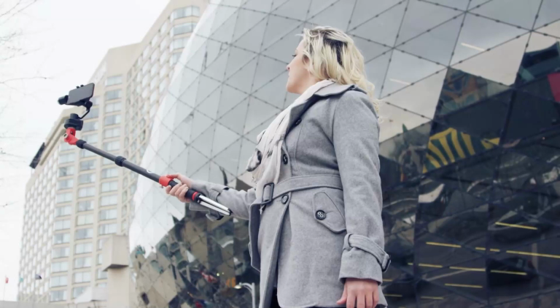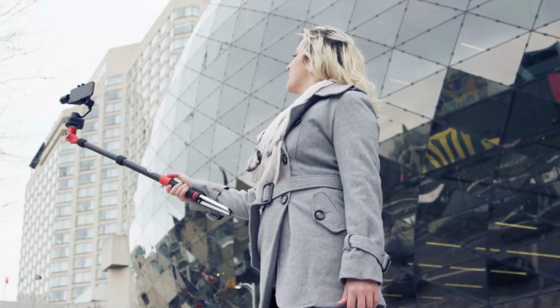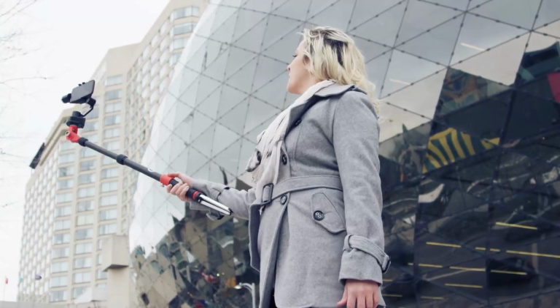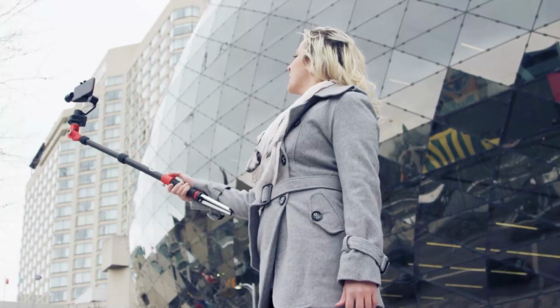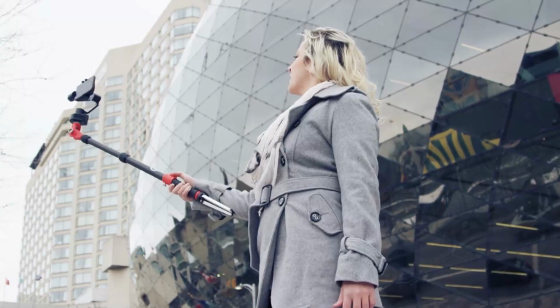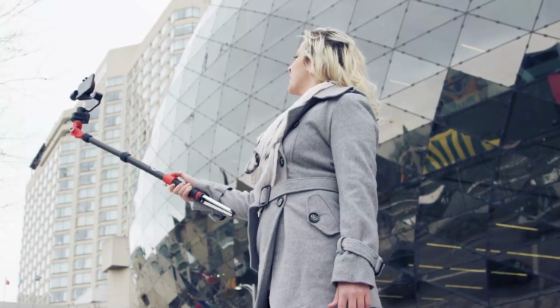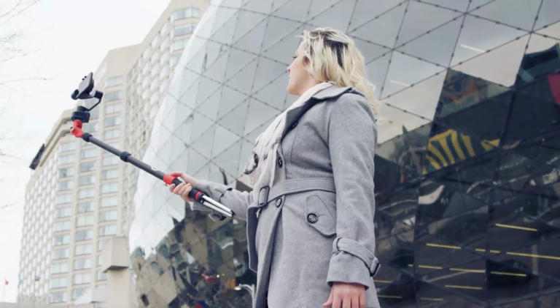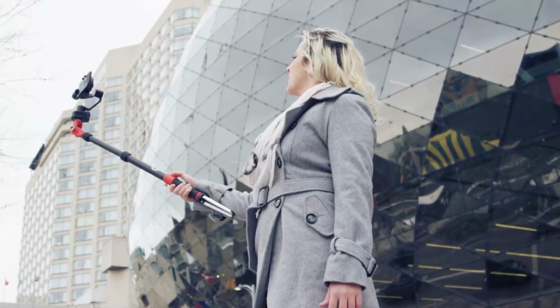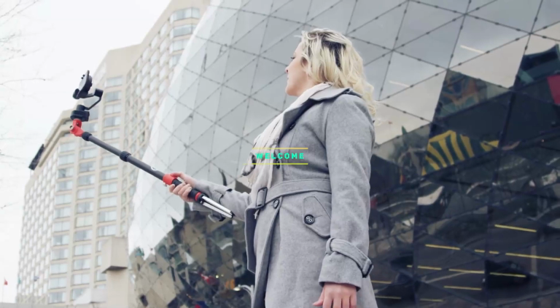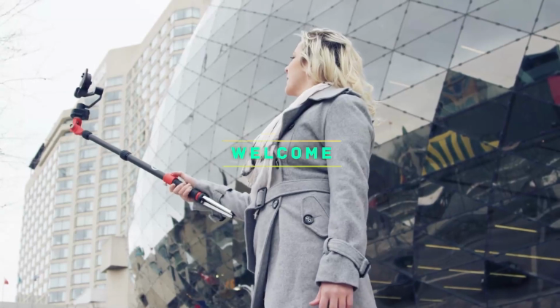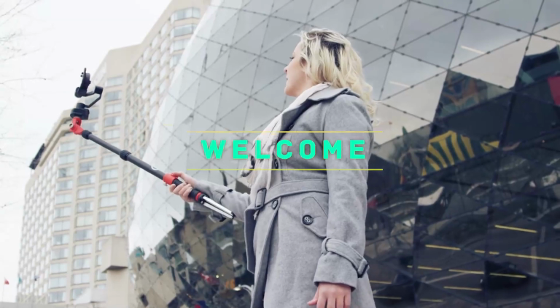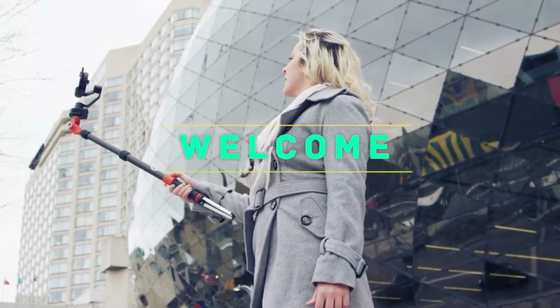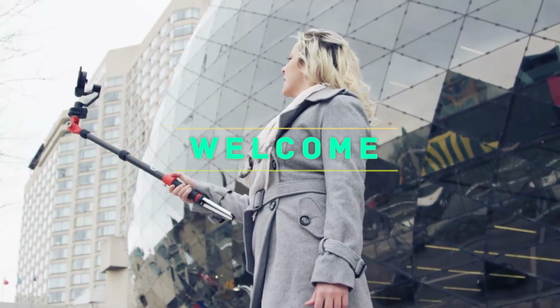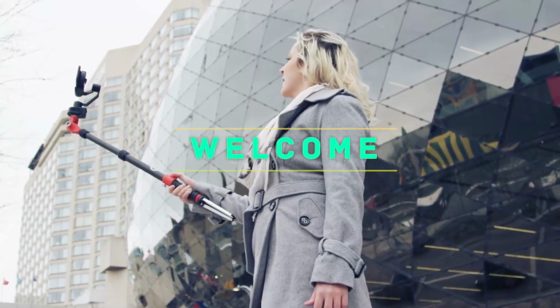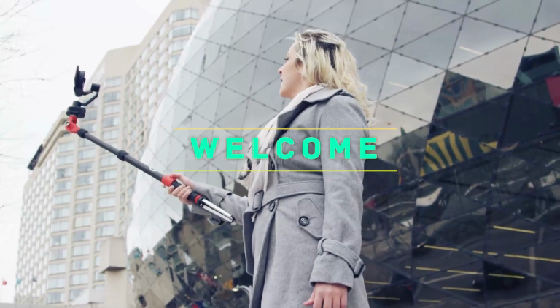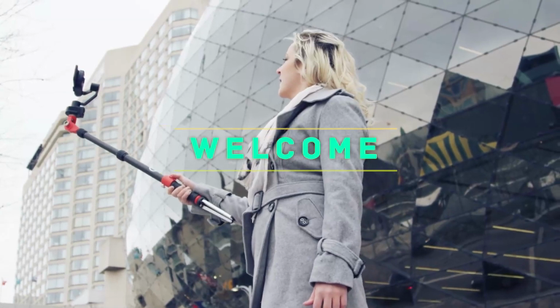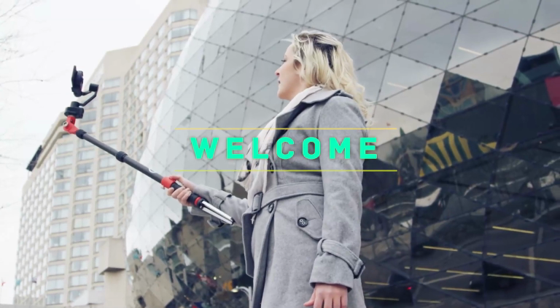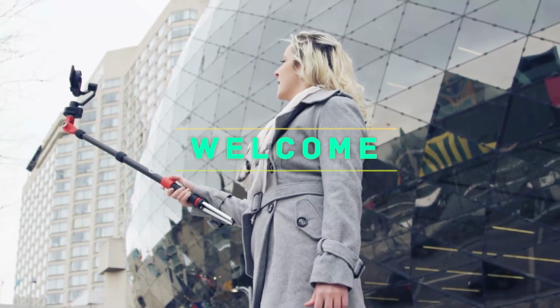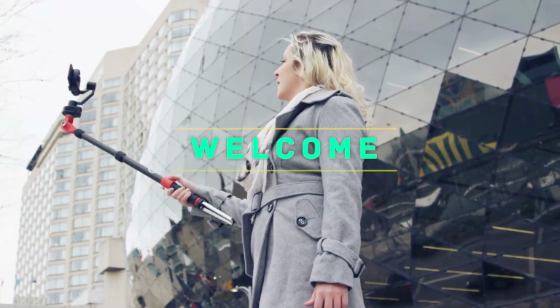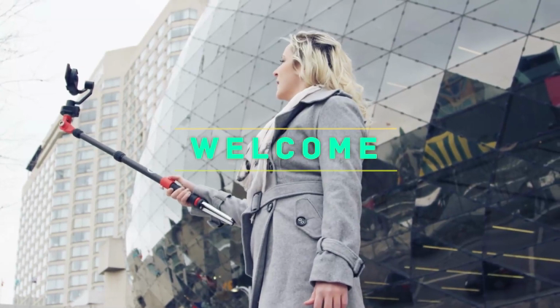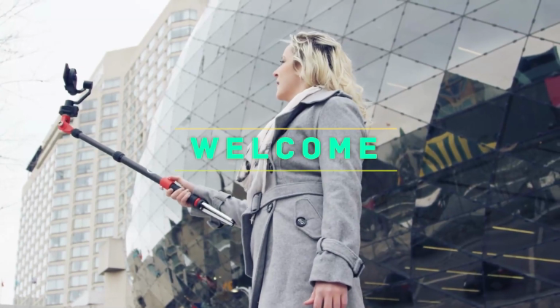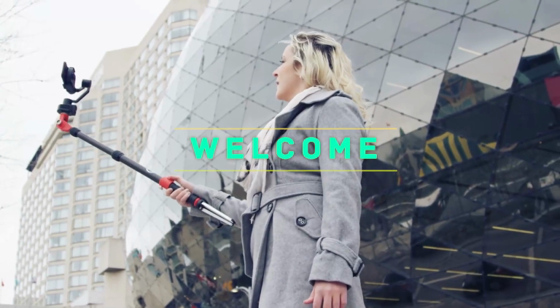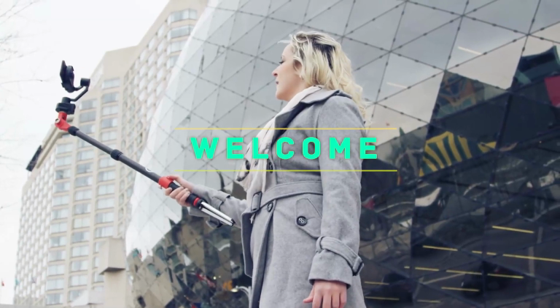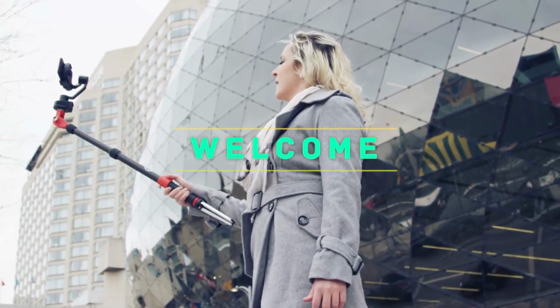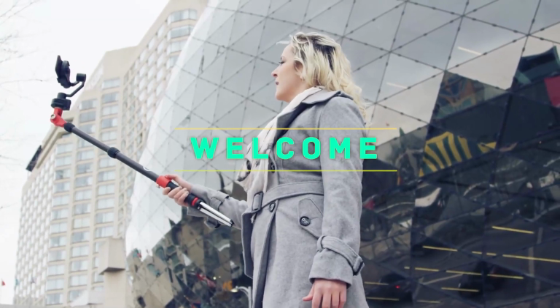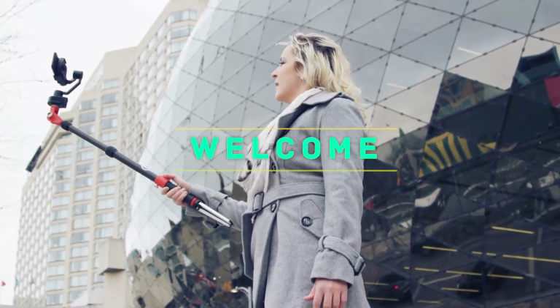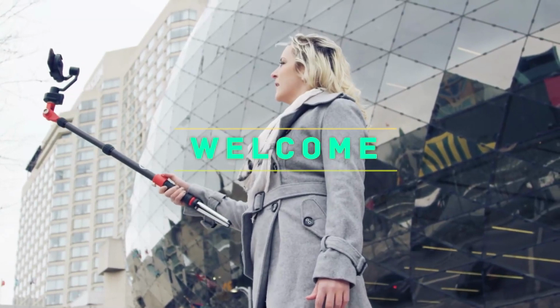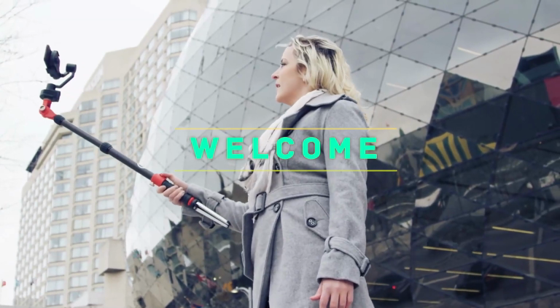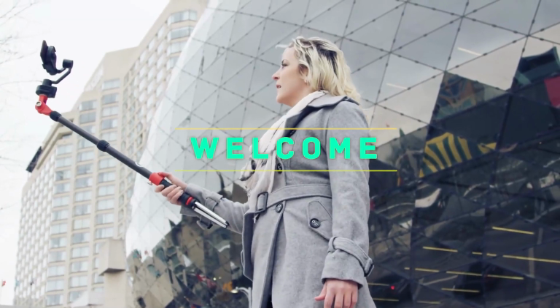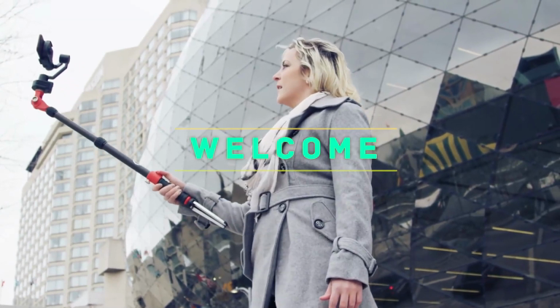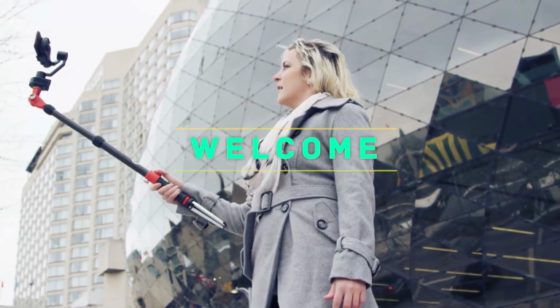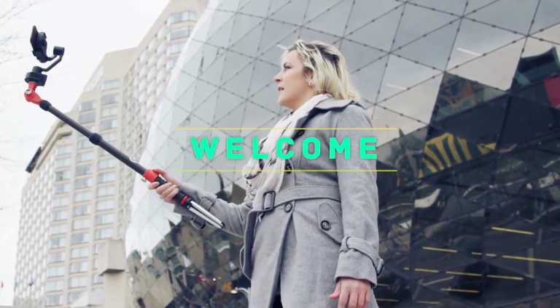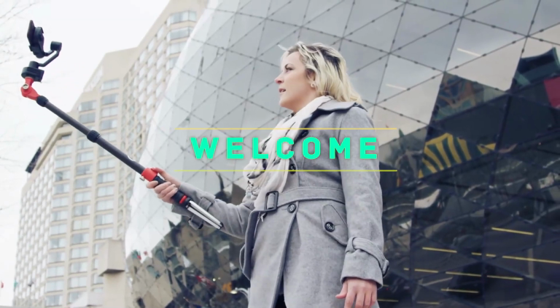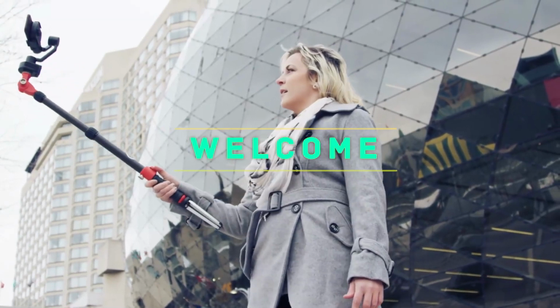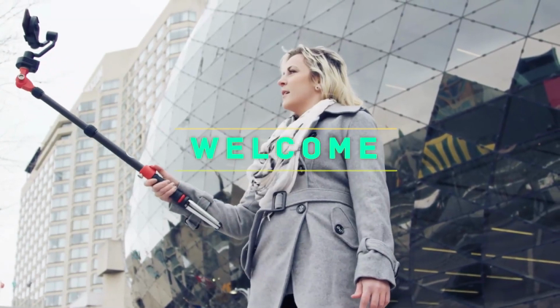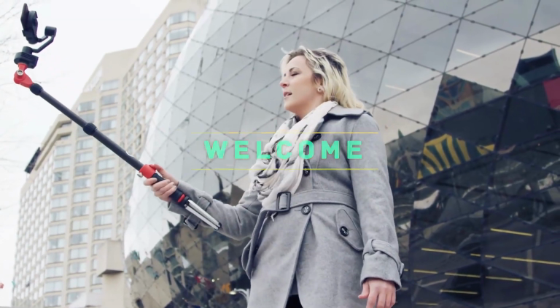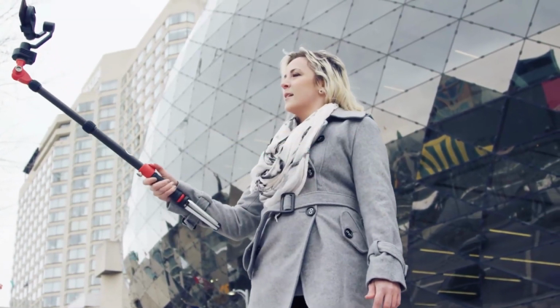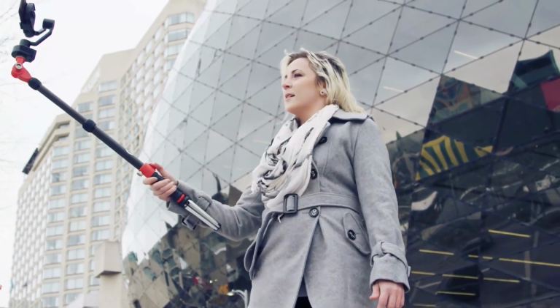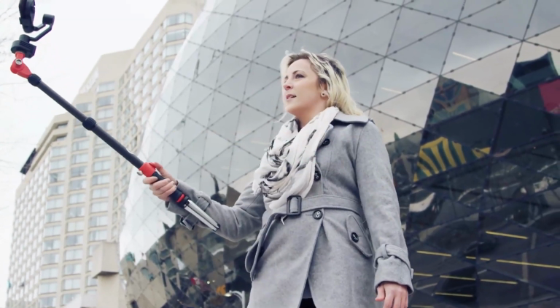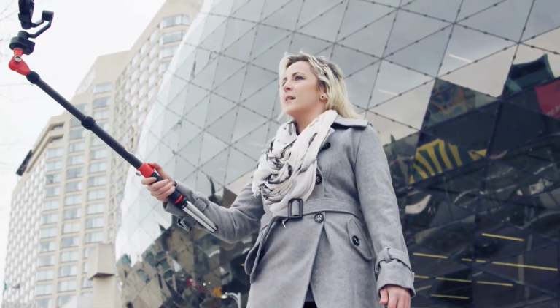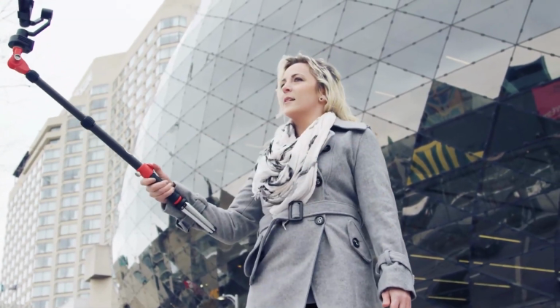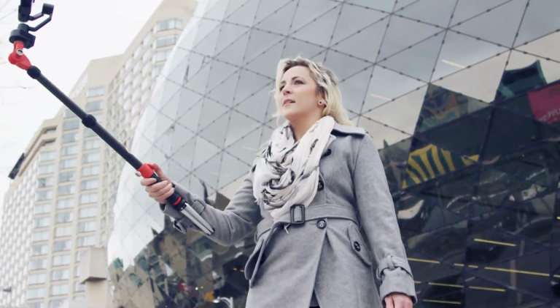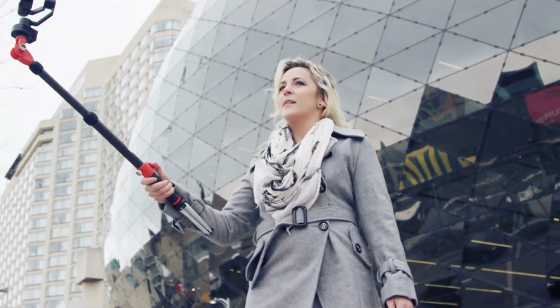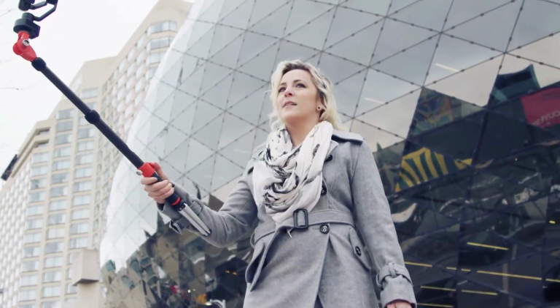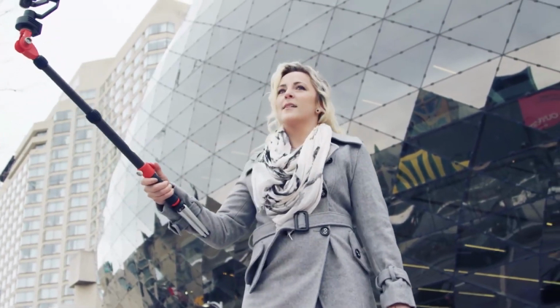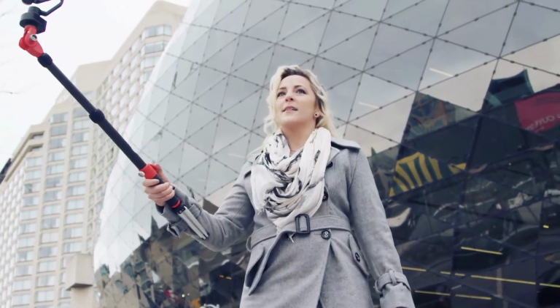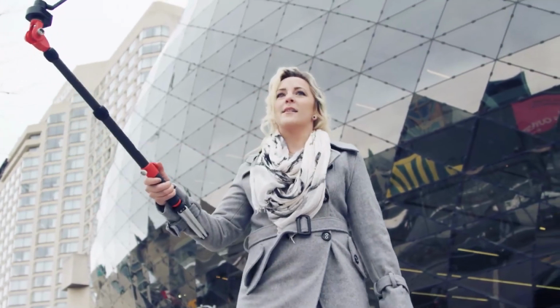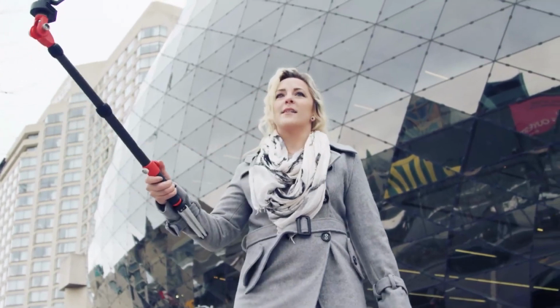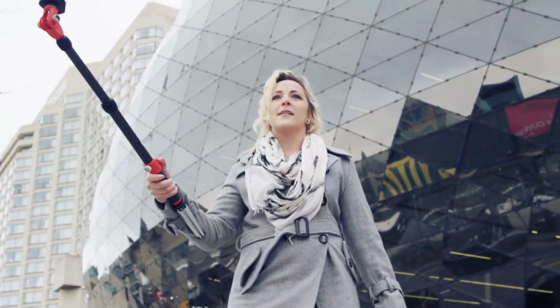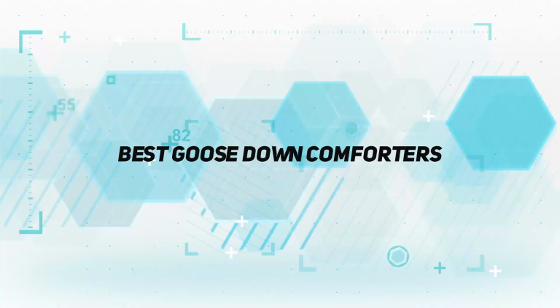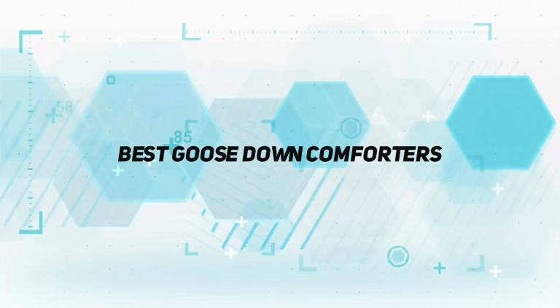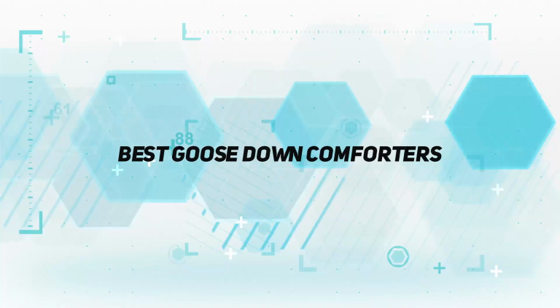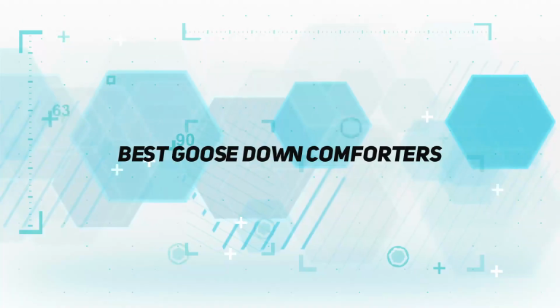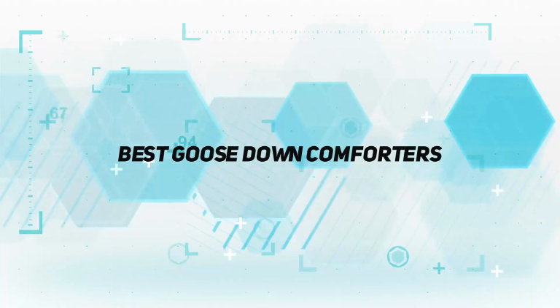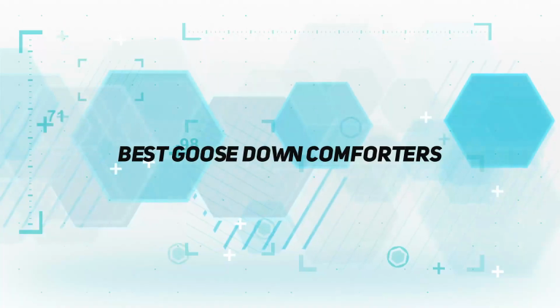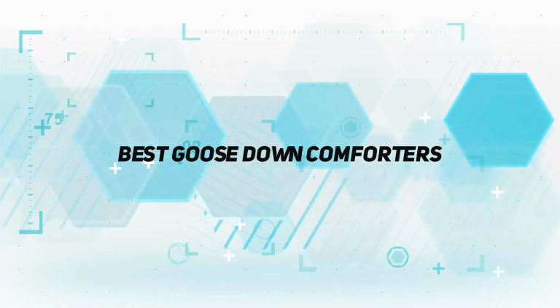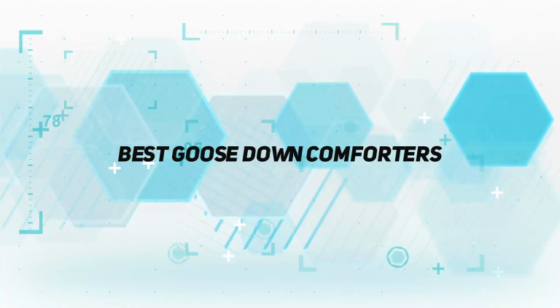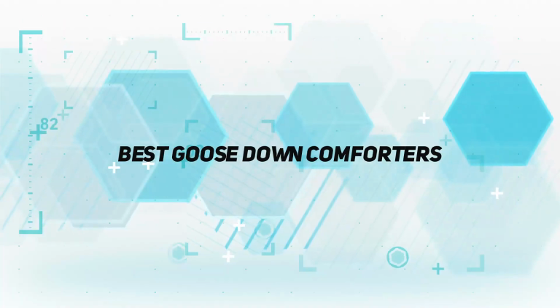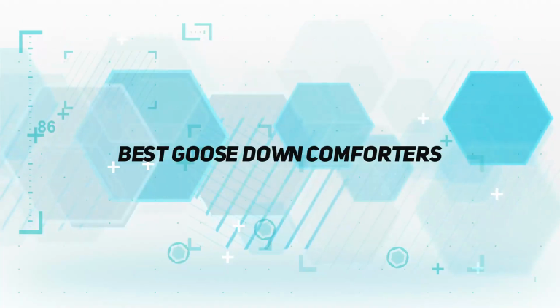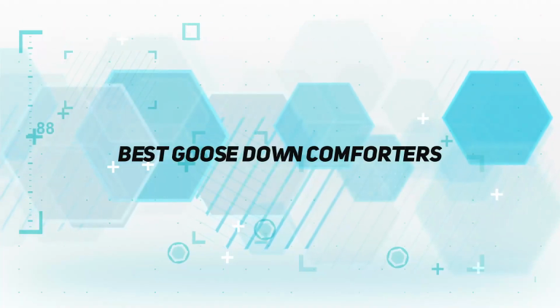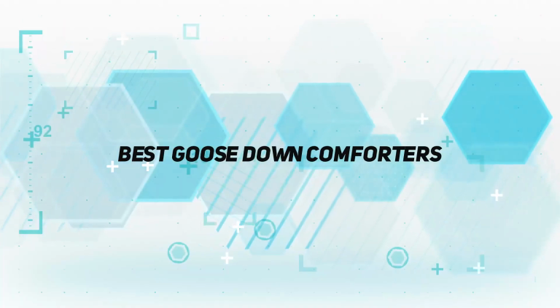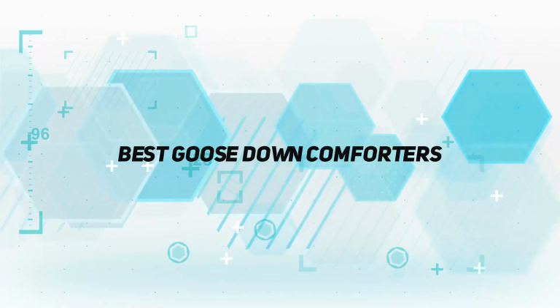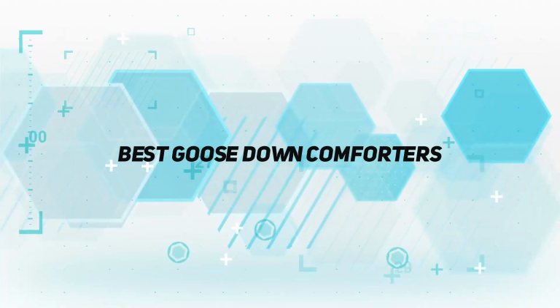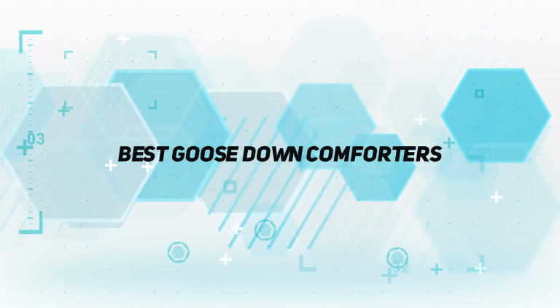Hey, welcome back to my channel. In this video, I'm going to talk about the top 5 best goose down comforters.